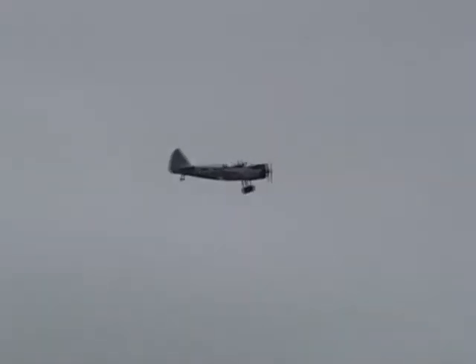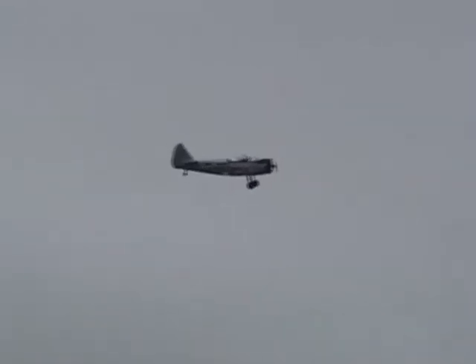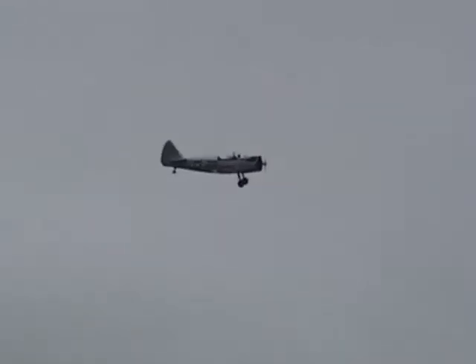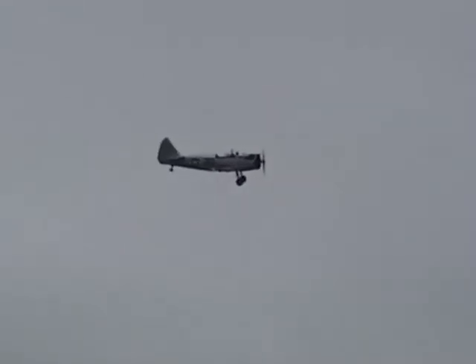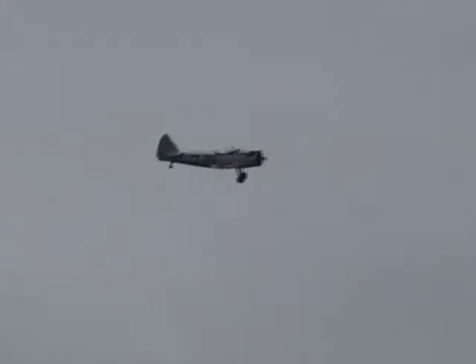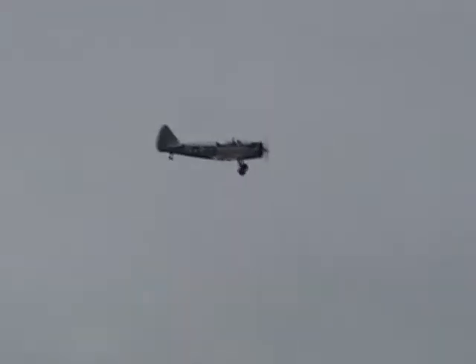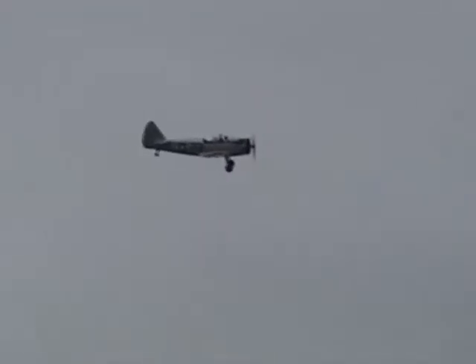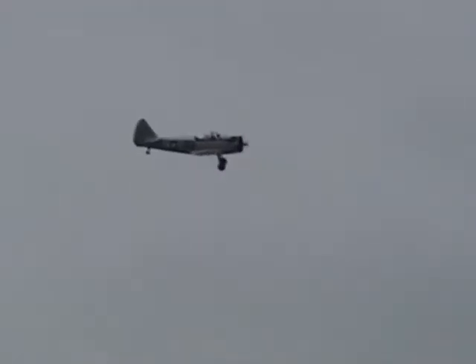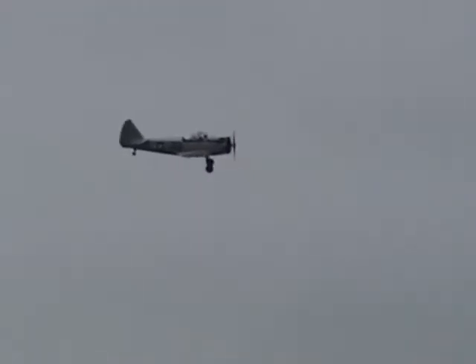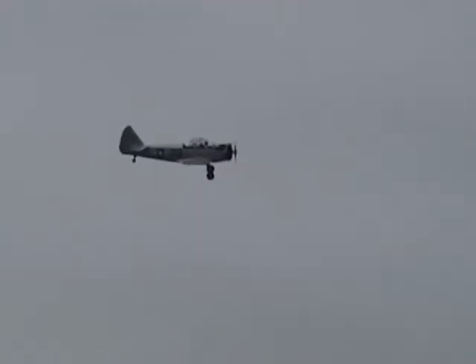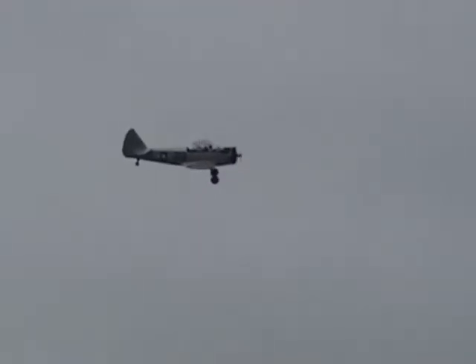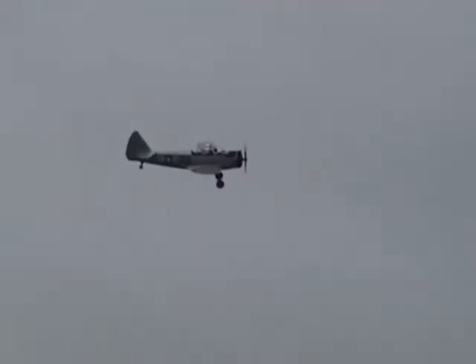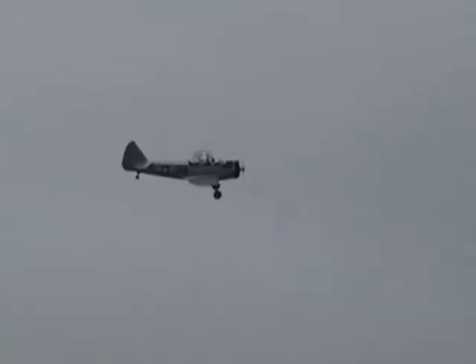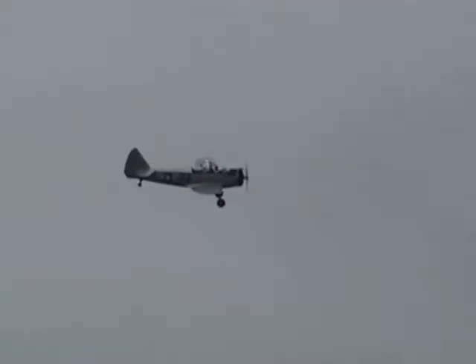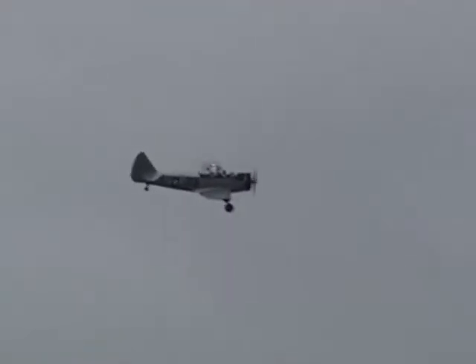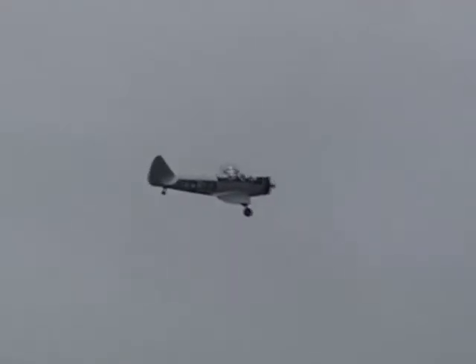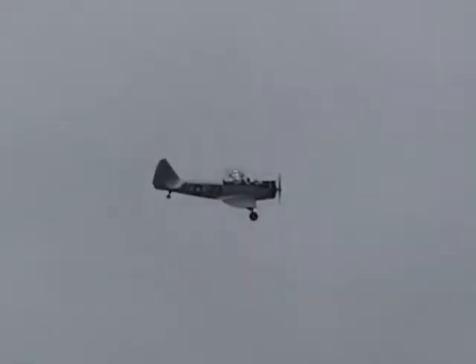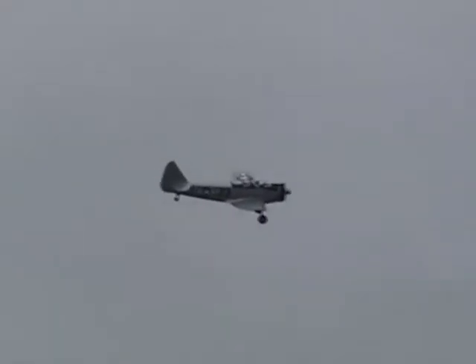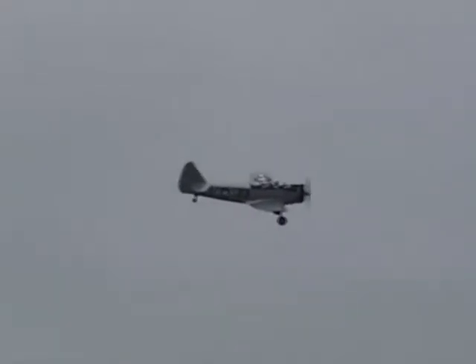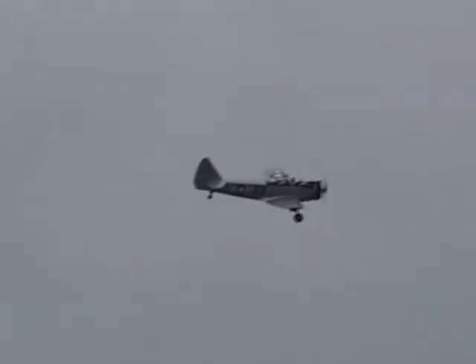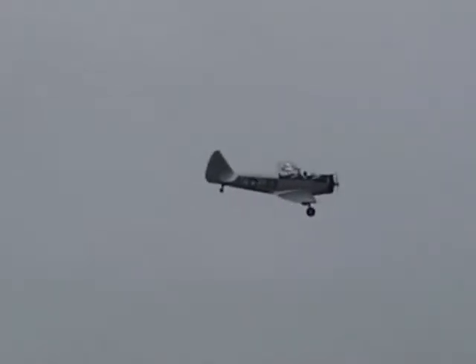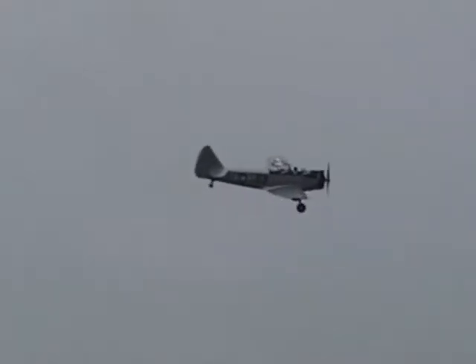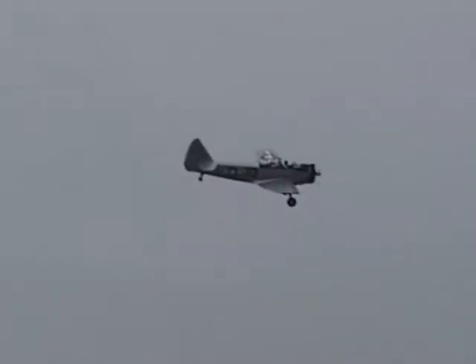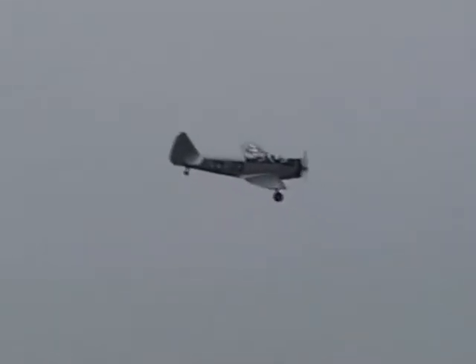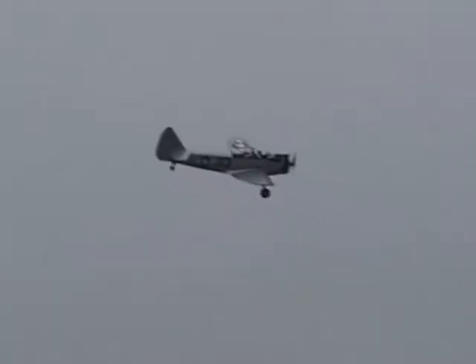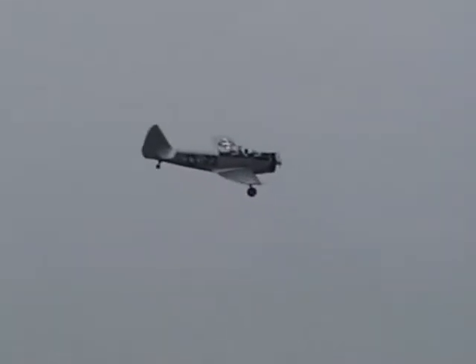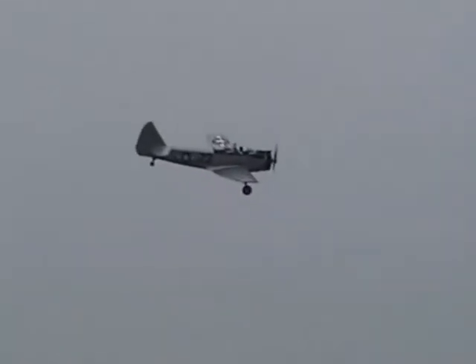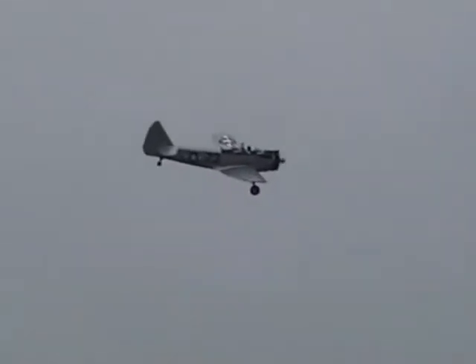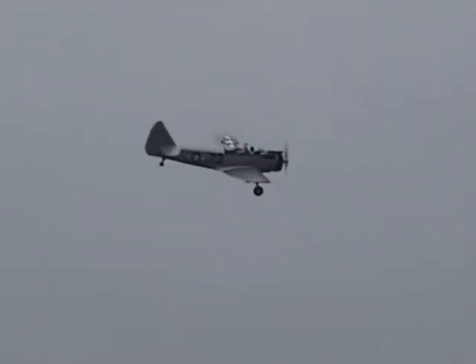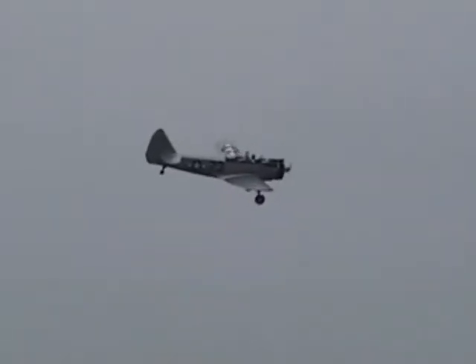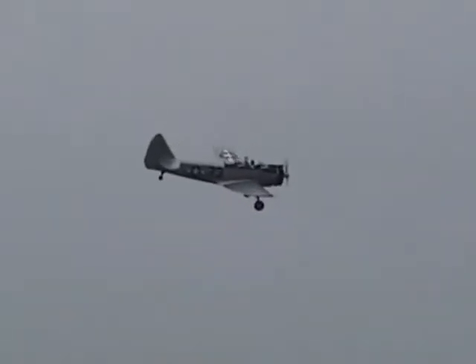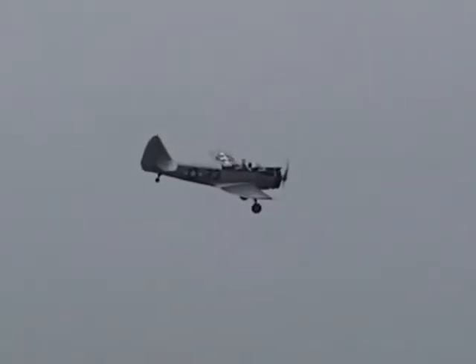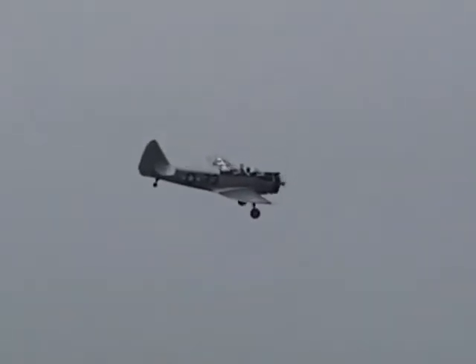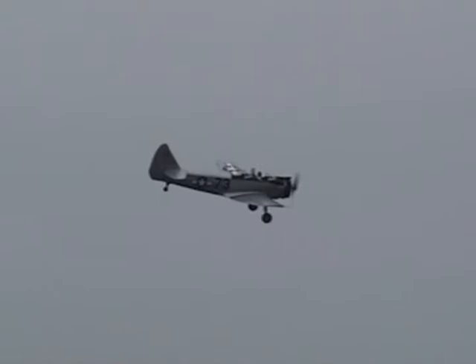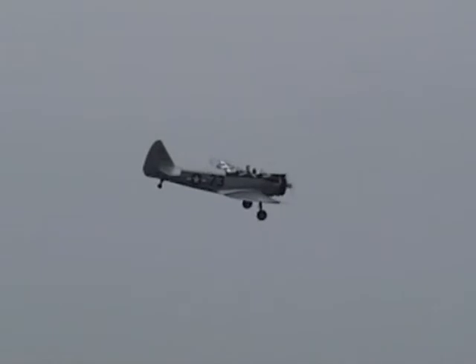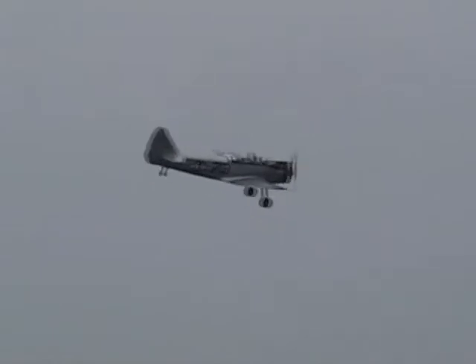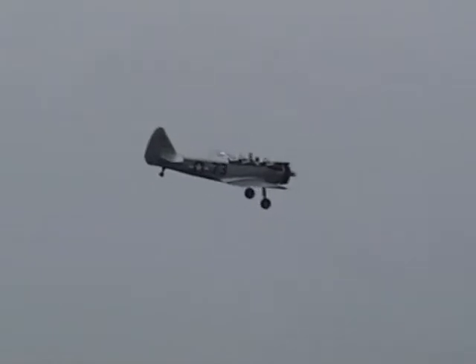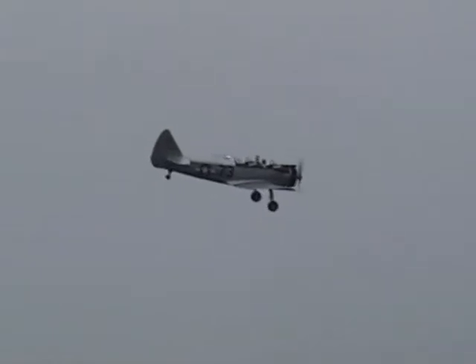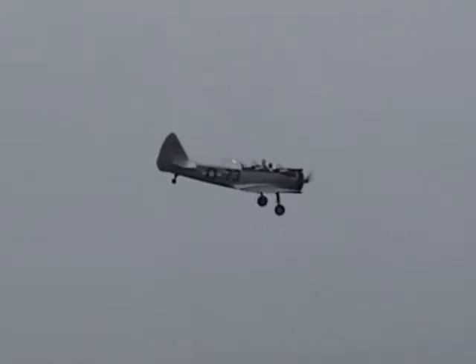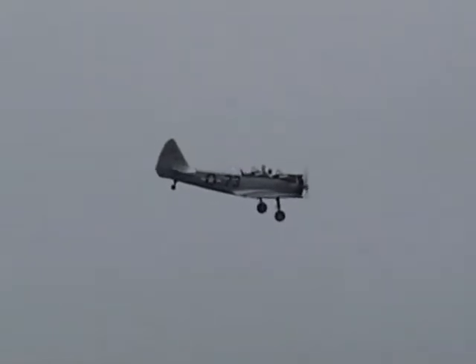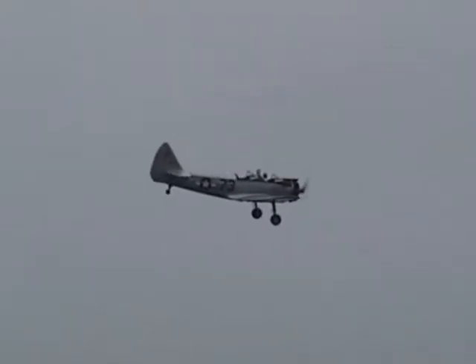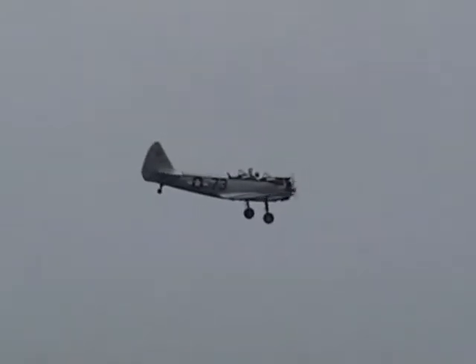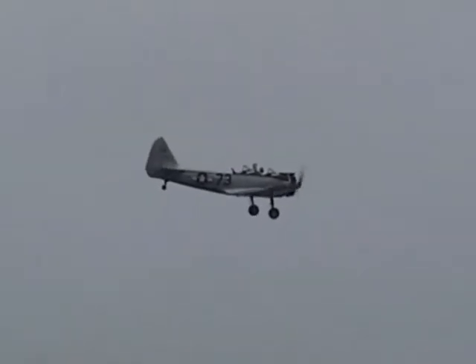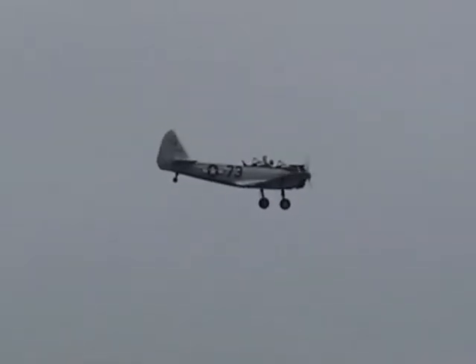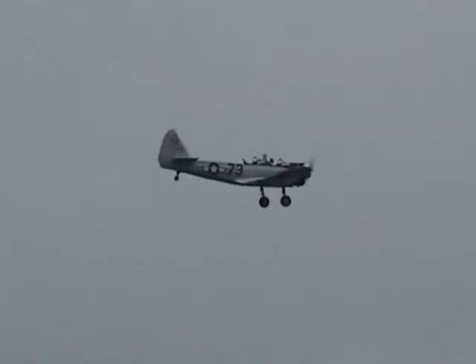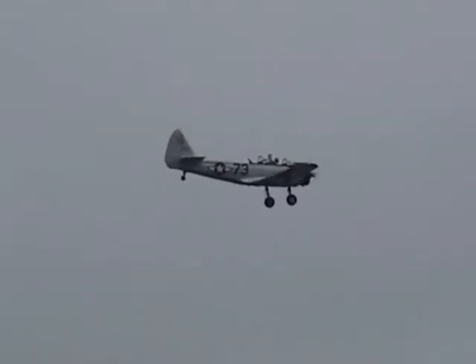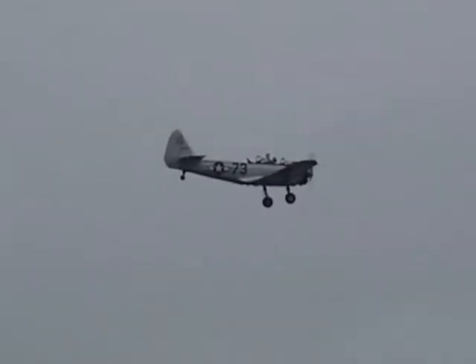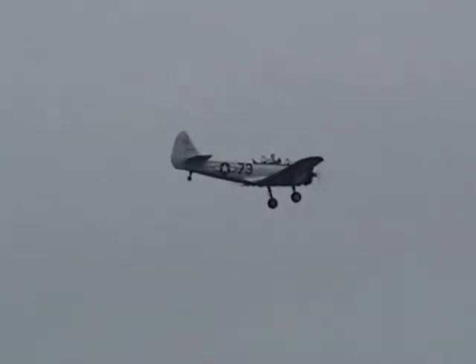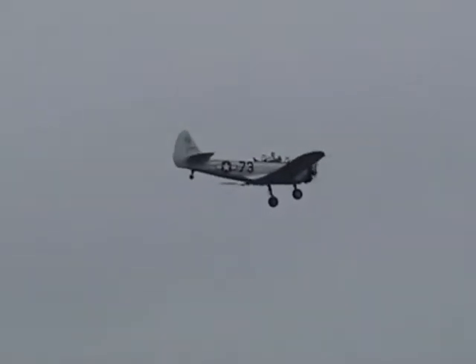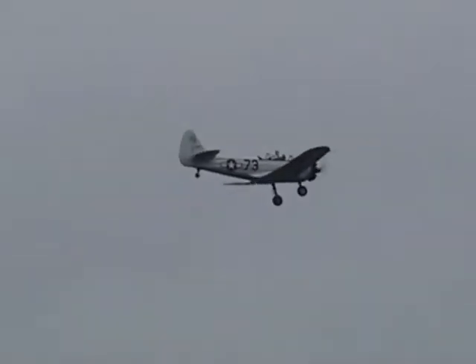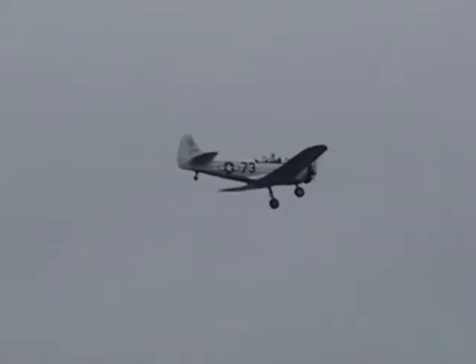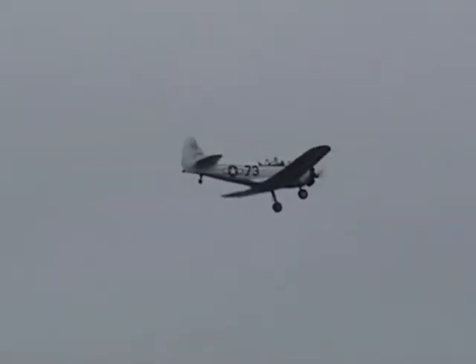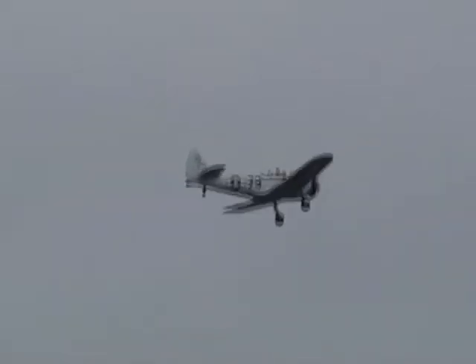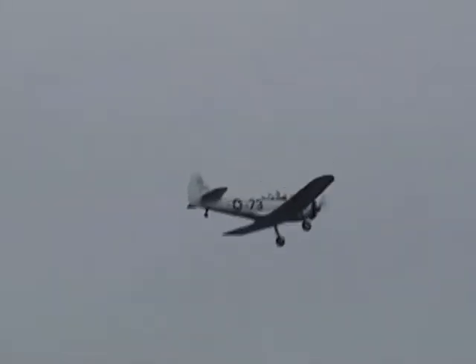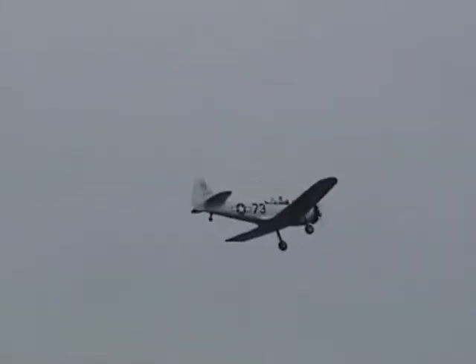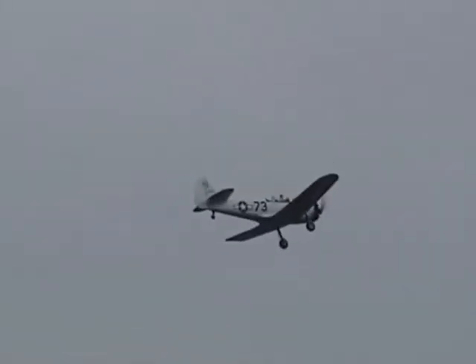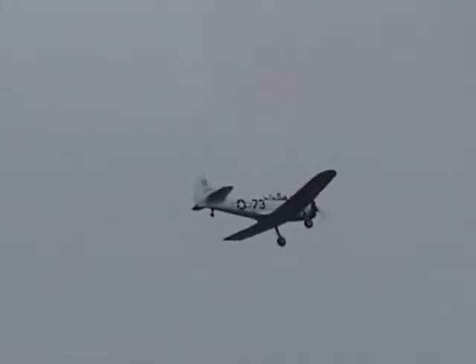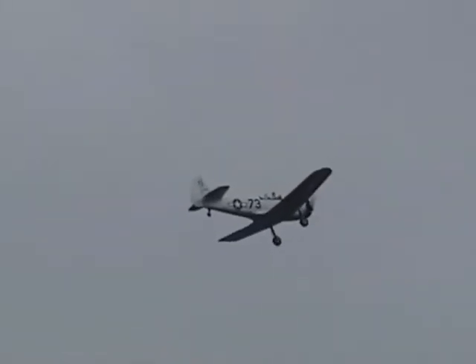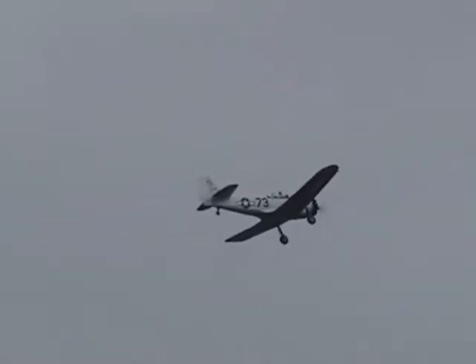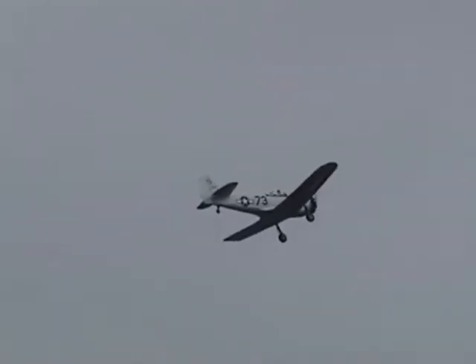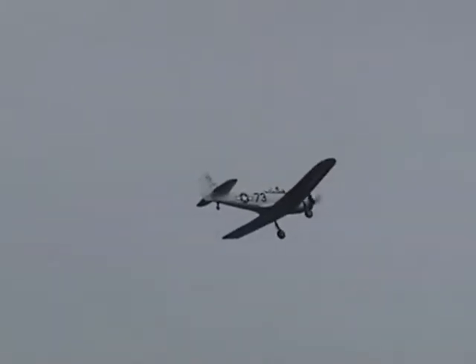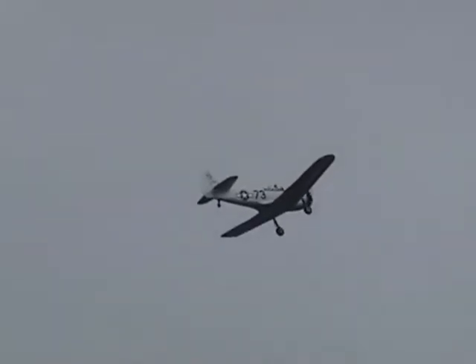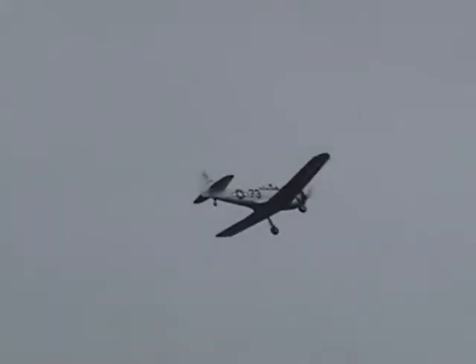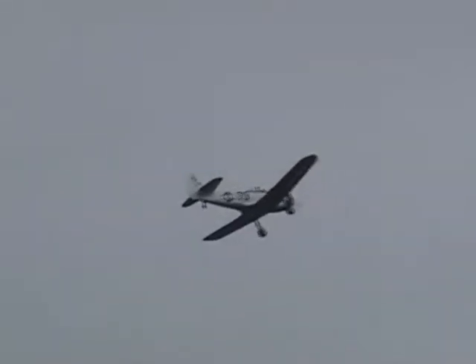Not such a problem with the PT-23, because again, the gear is very widely spaced on it. It's a pretty stable airplane, as you can see.